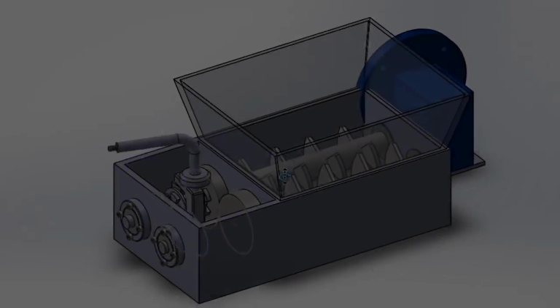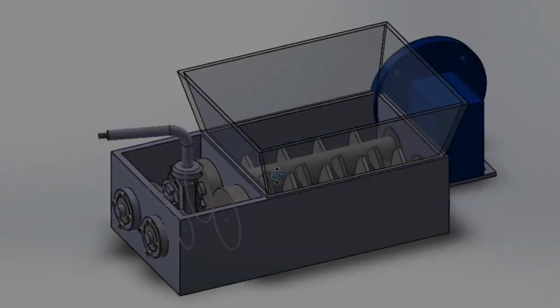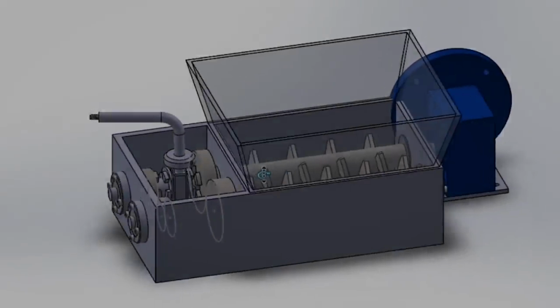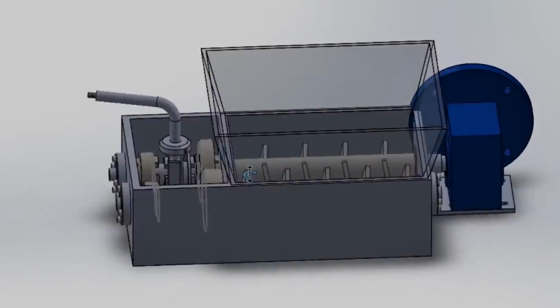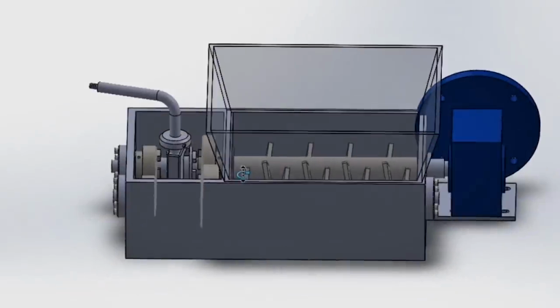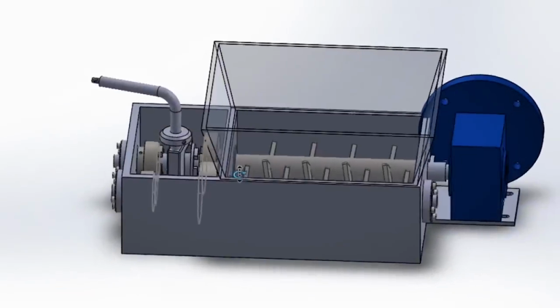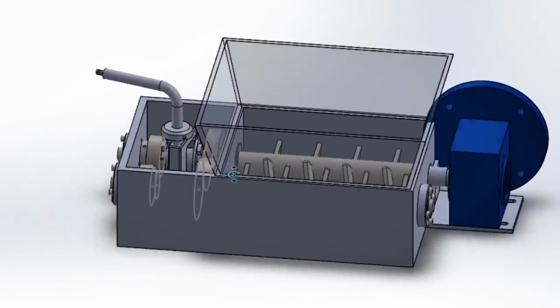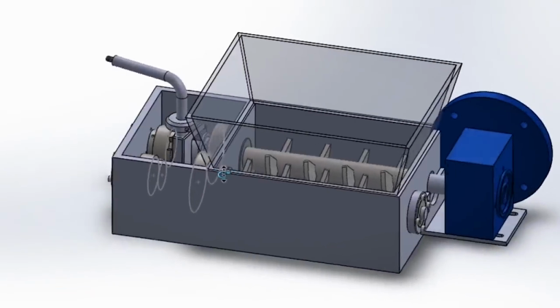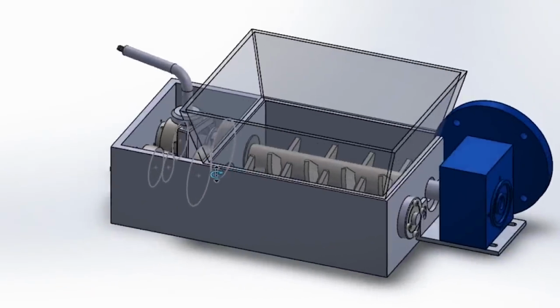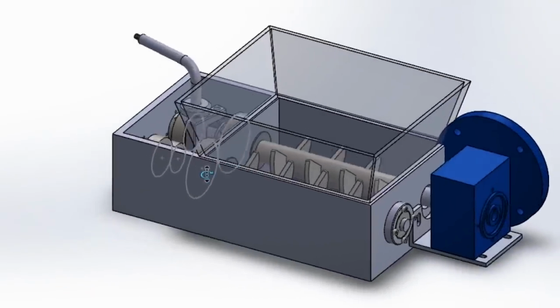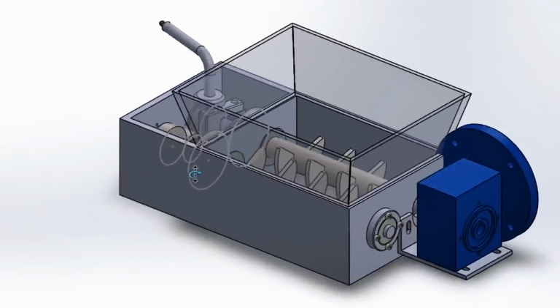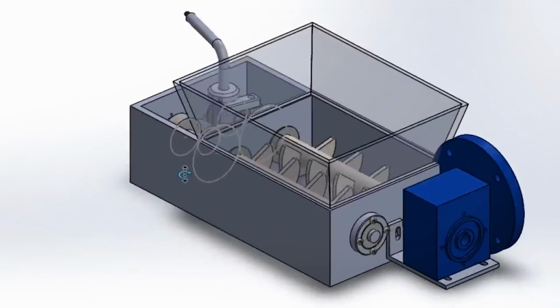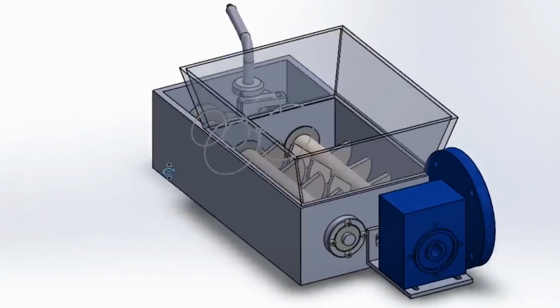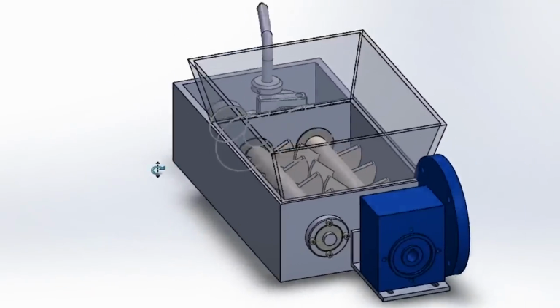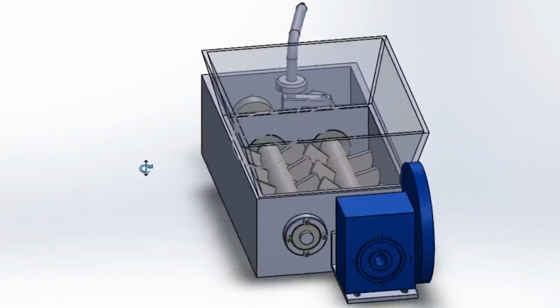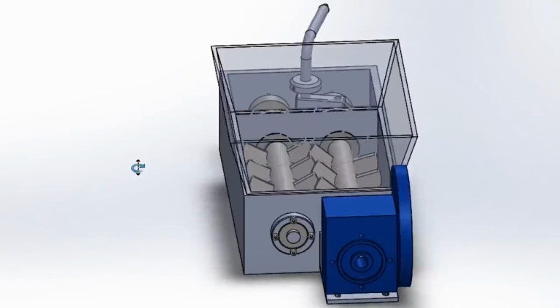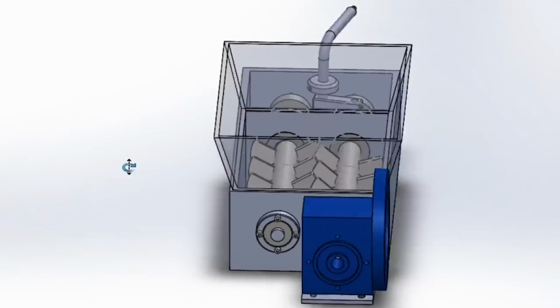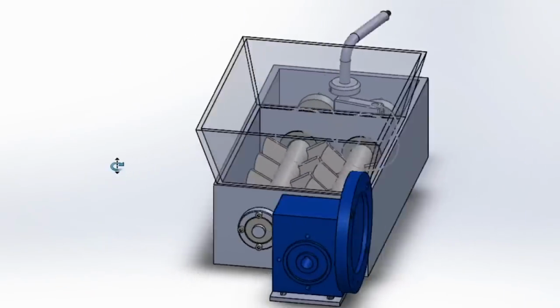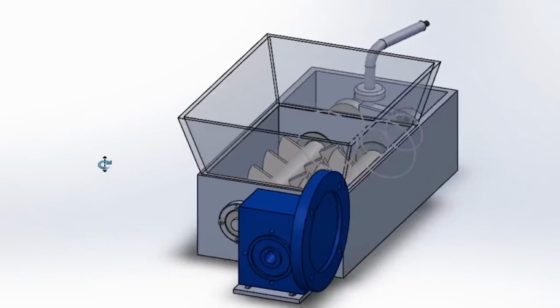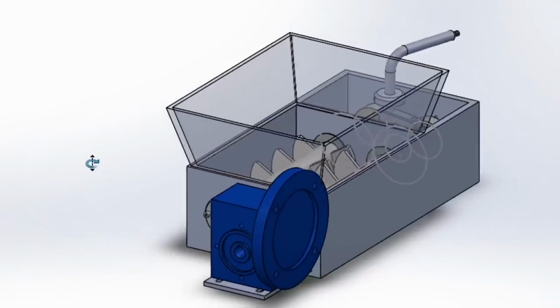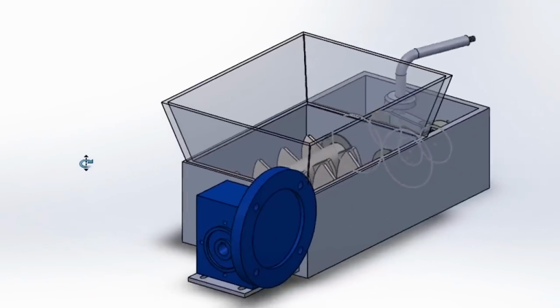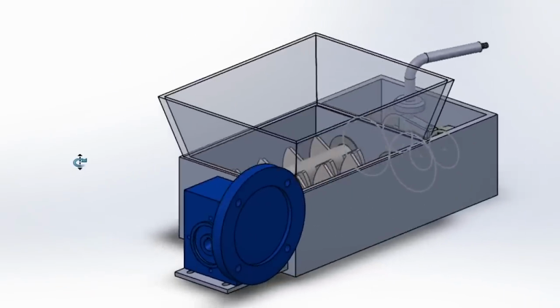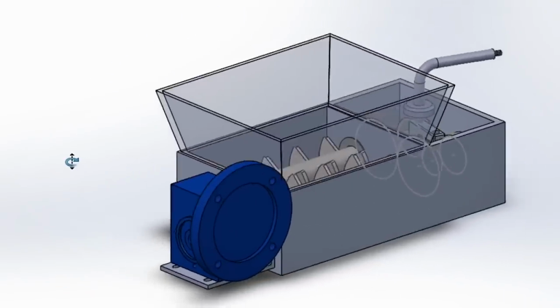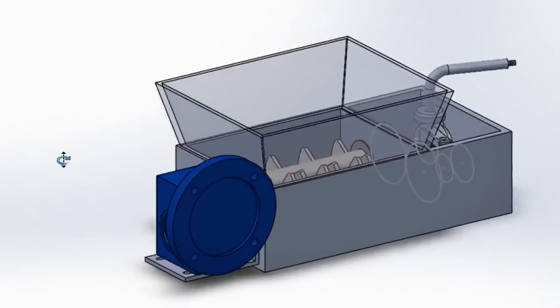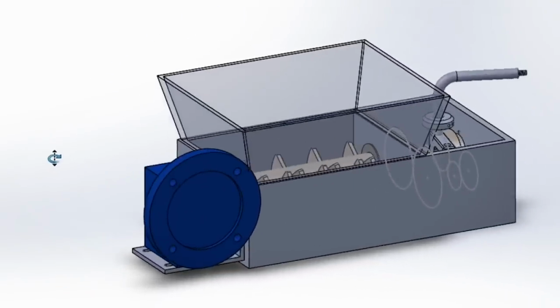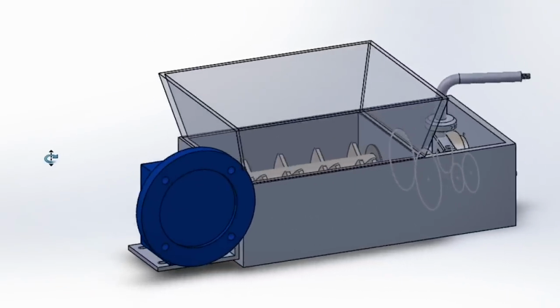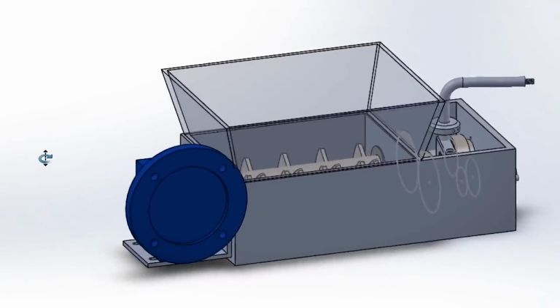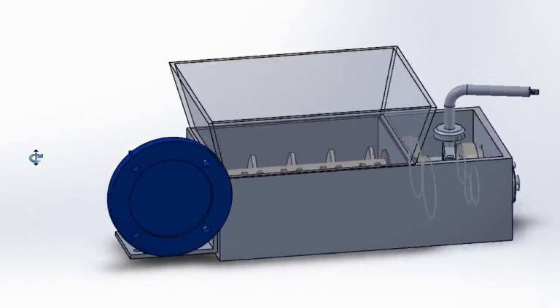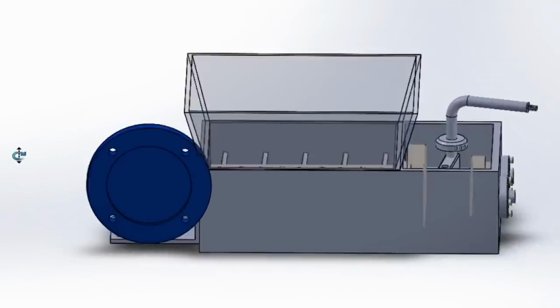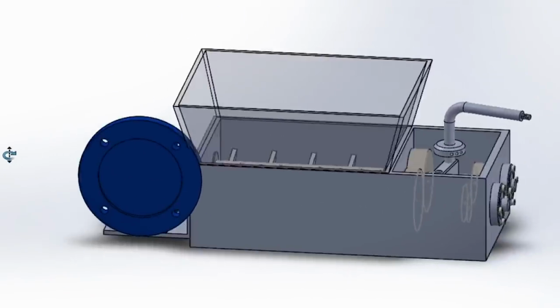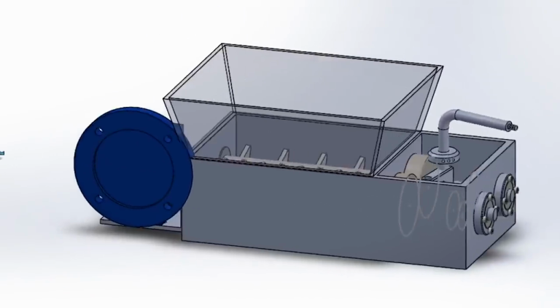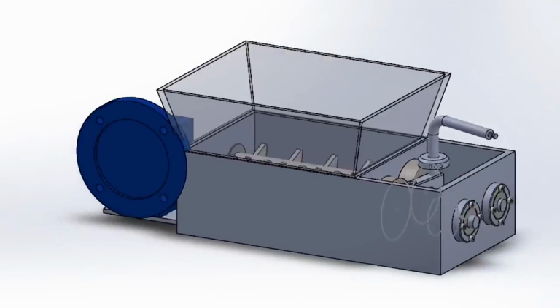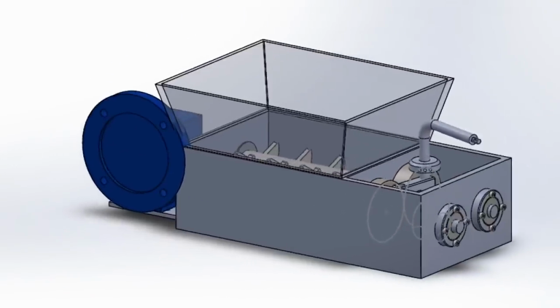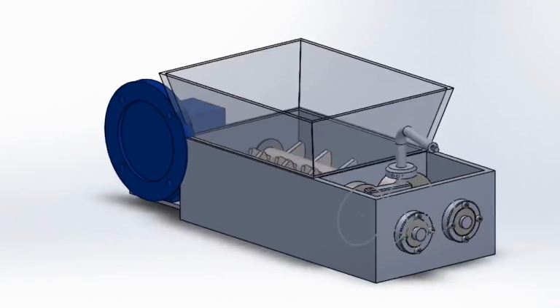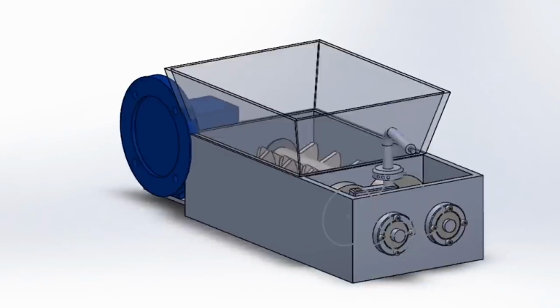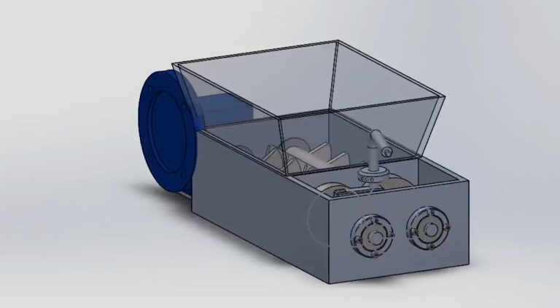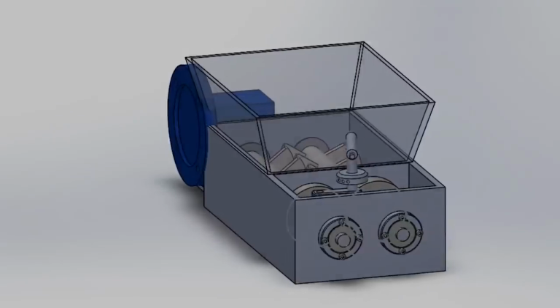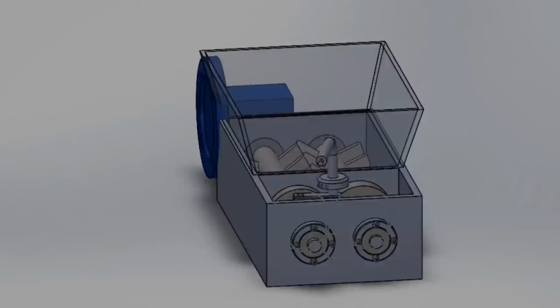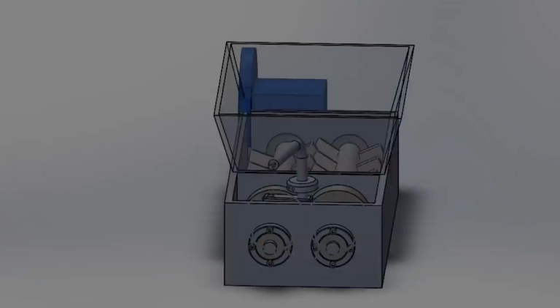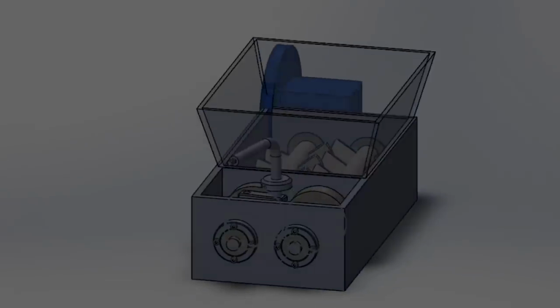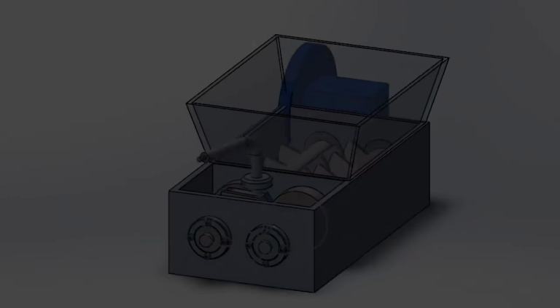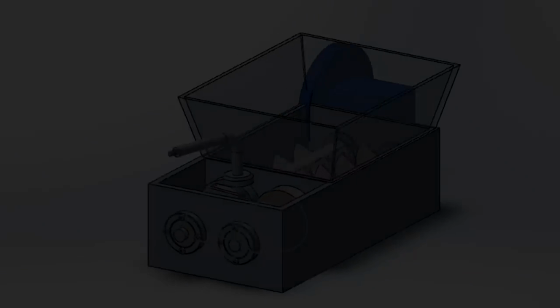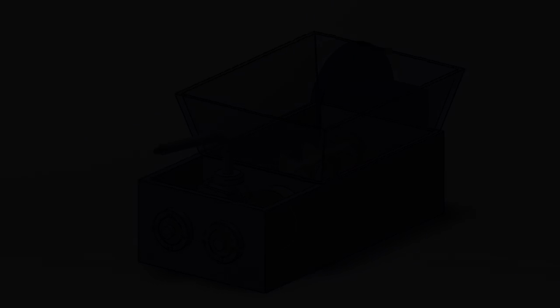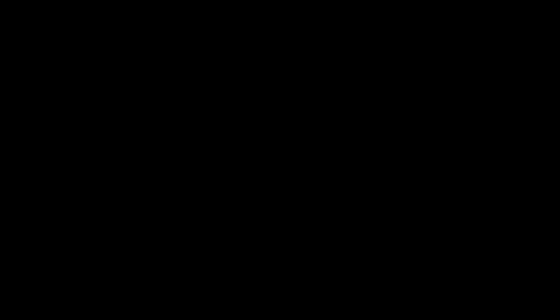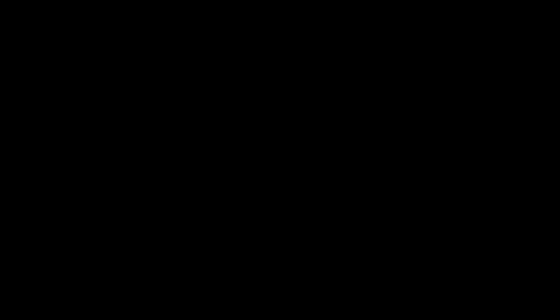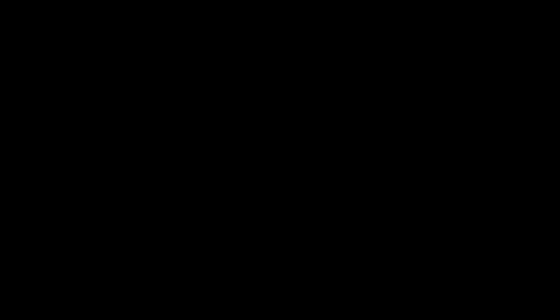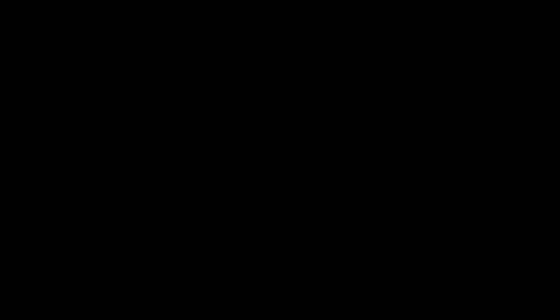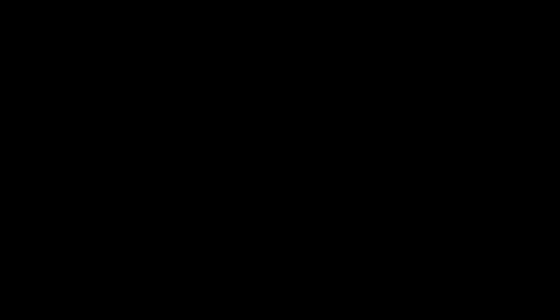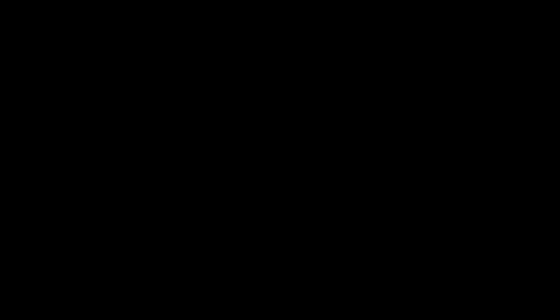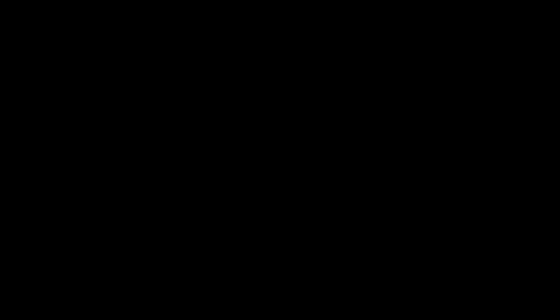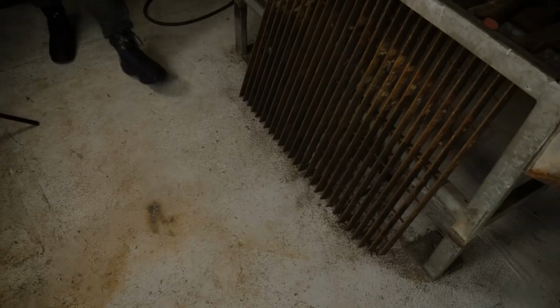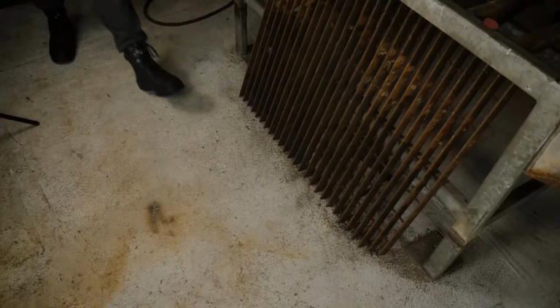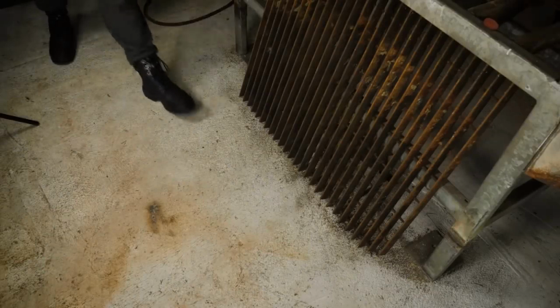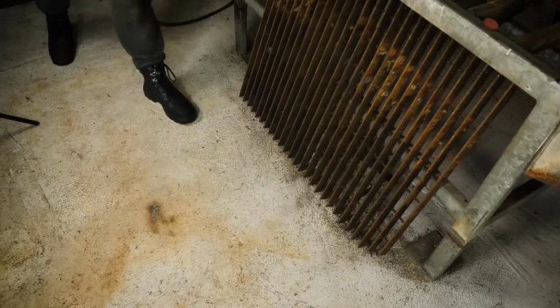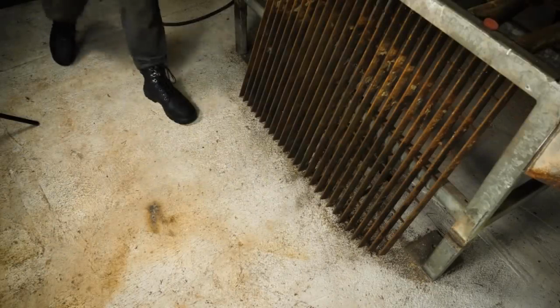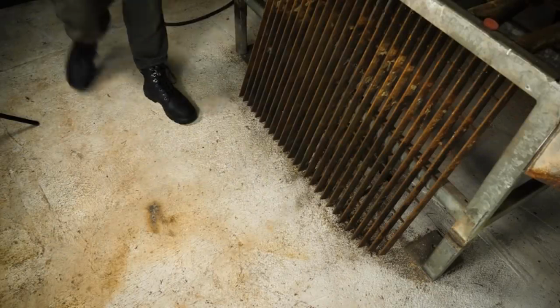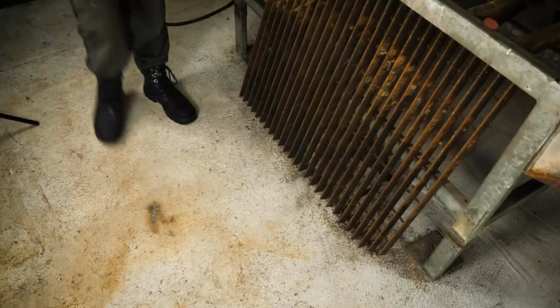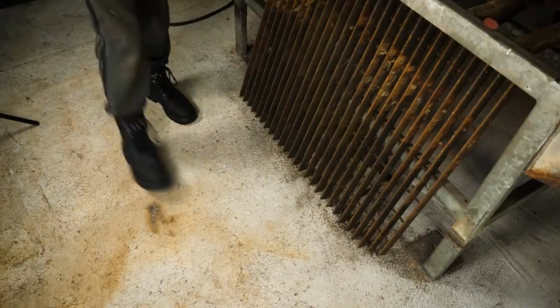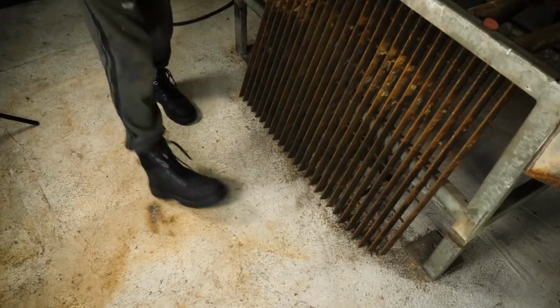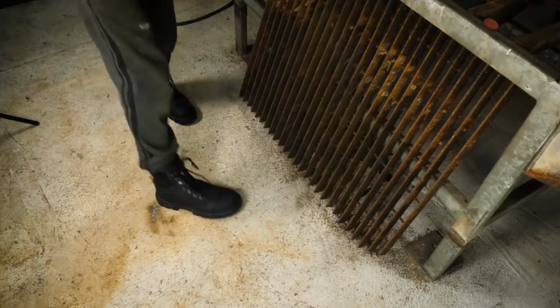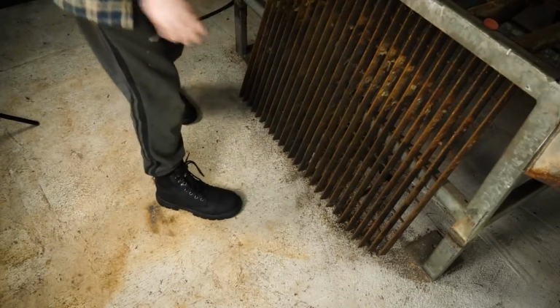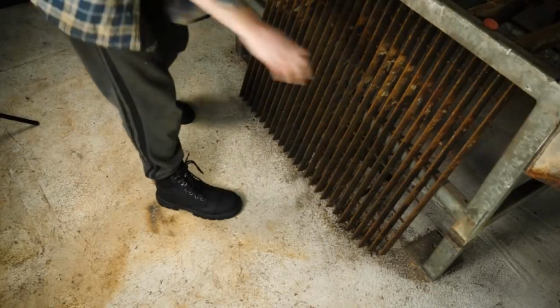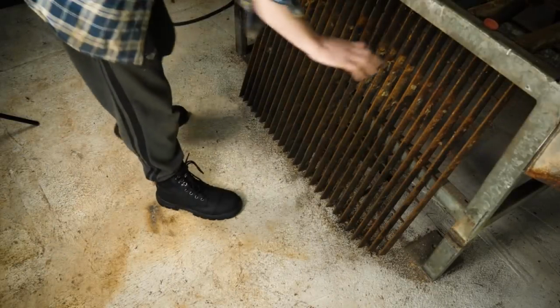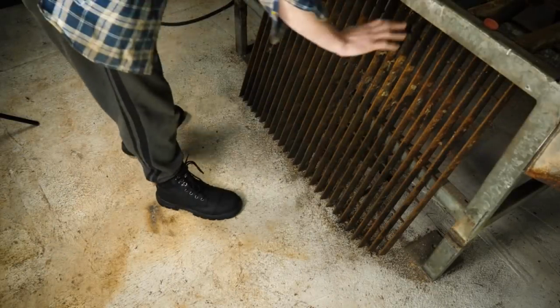Today we've got a mechanical build. I'm going to make a pug milling attachment. I'll explain later on what that actually is. For now, I need some plates.